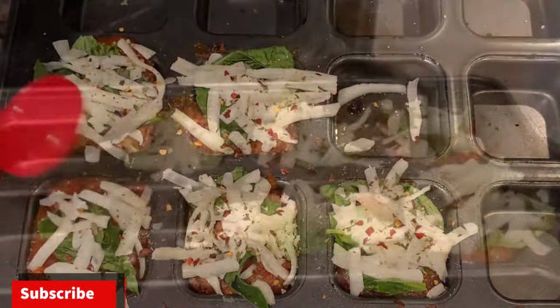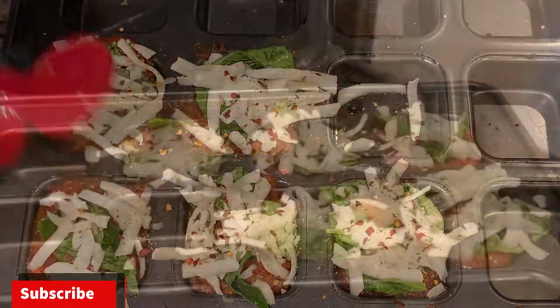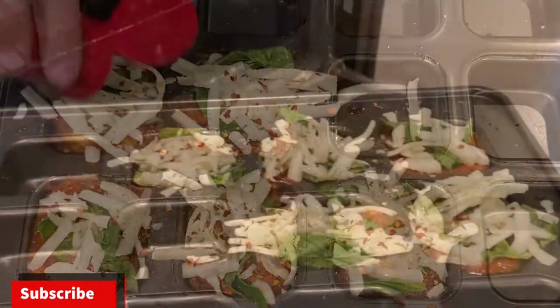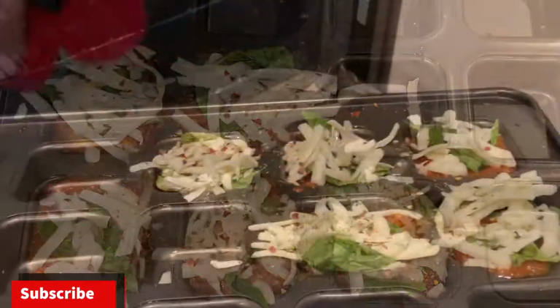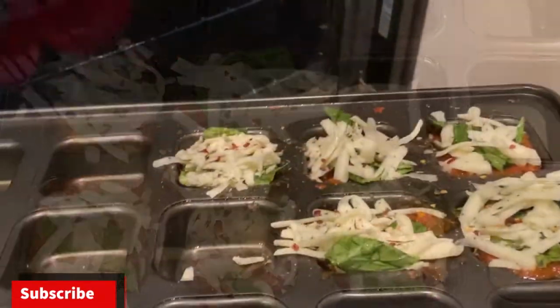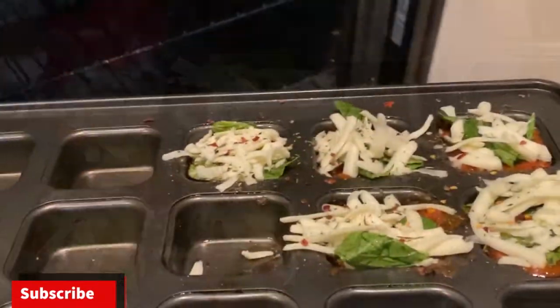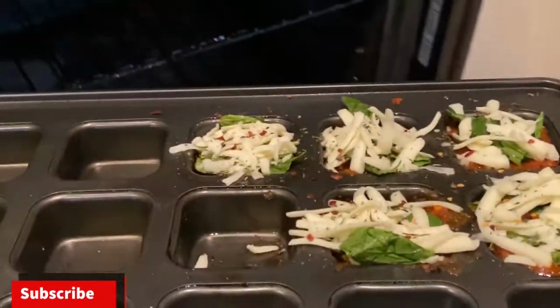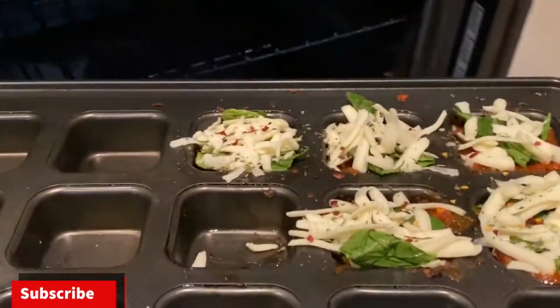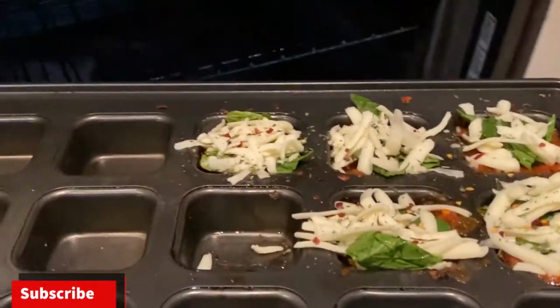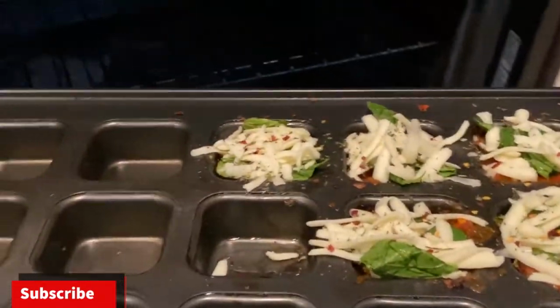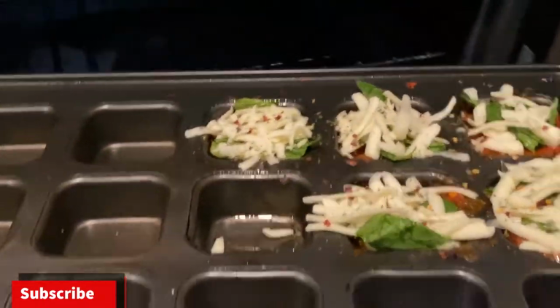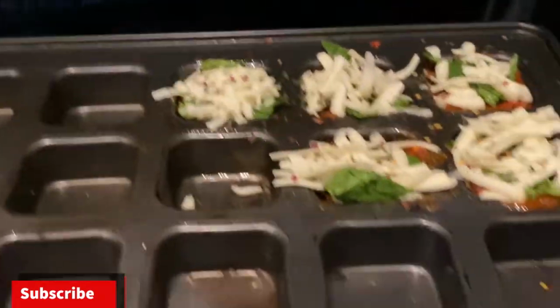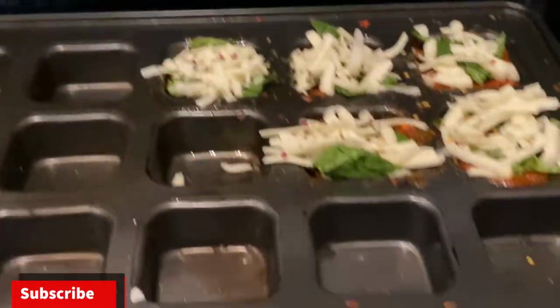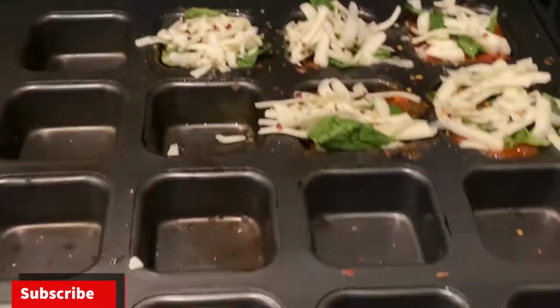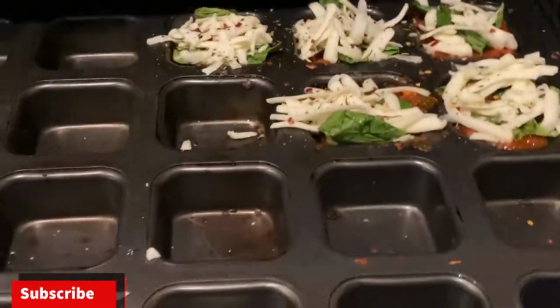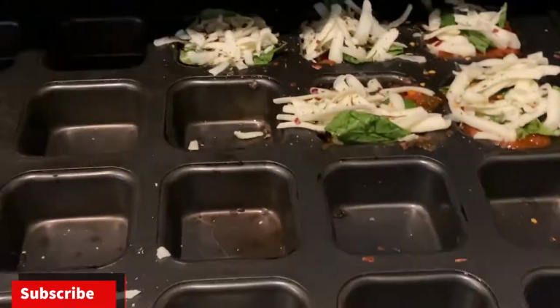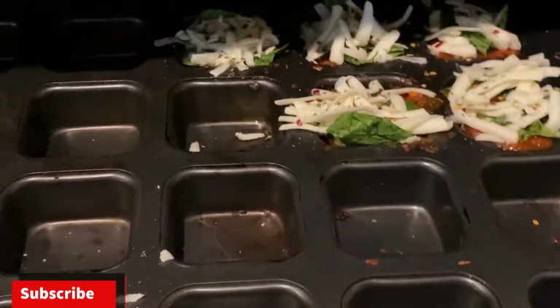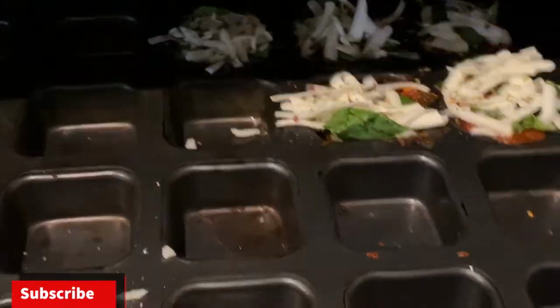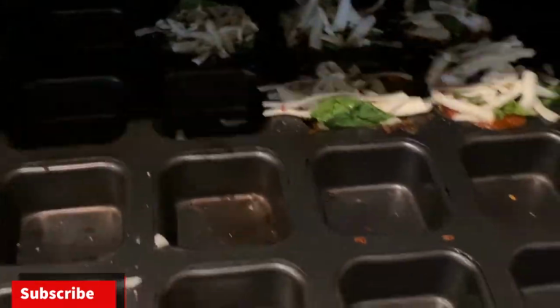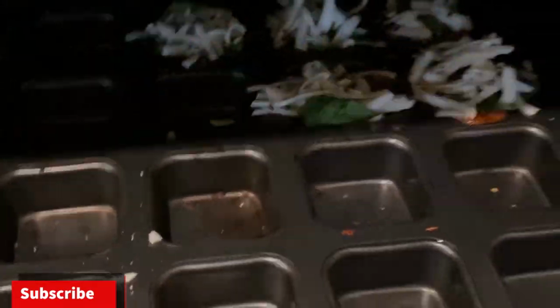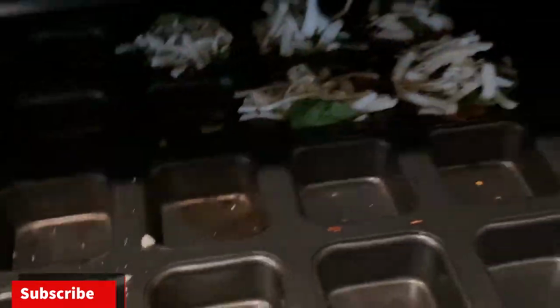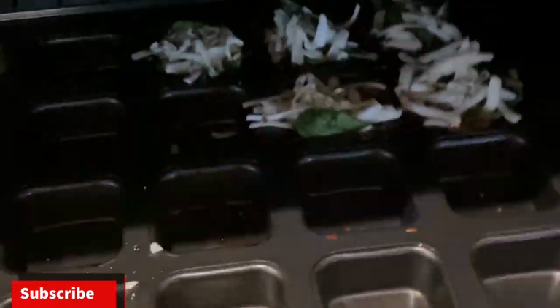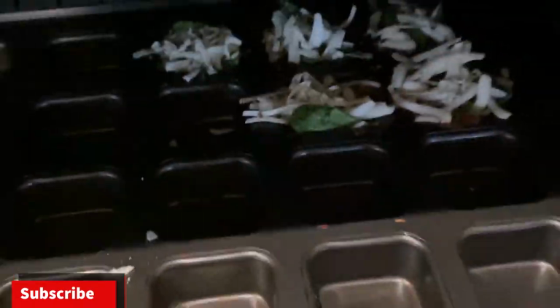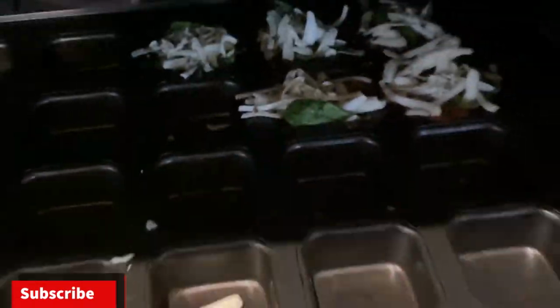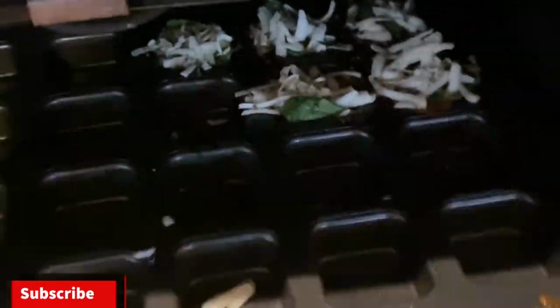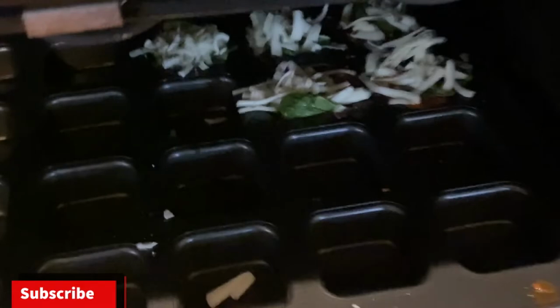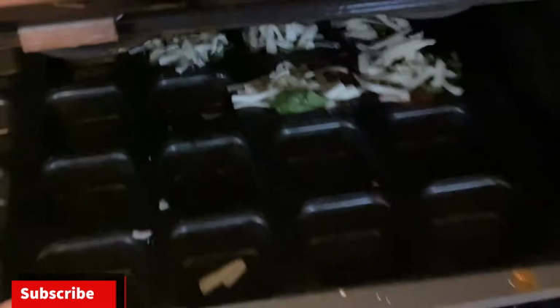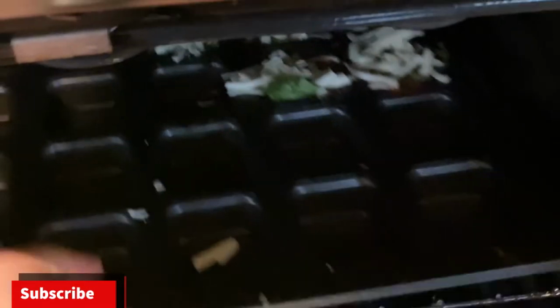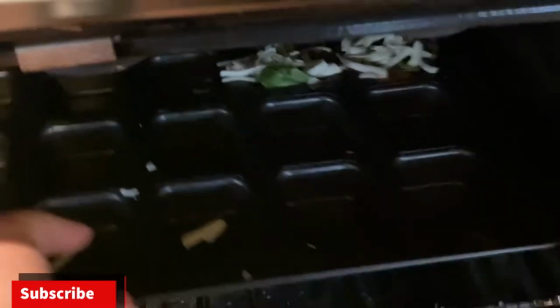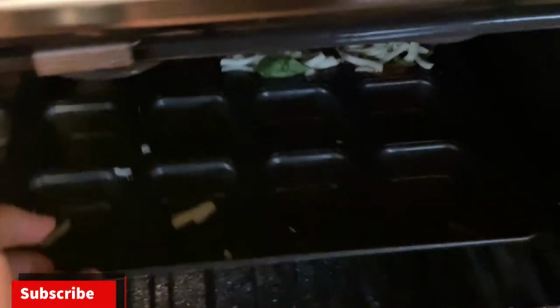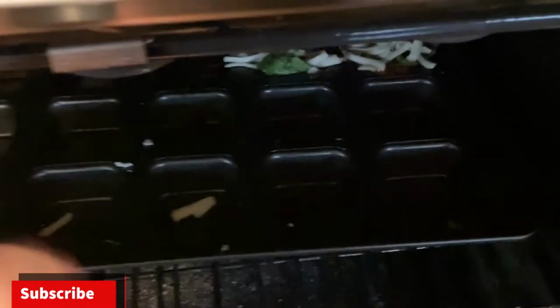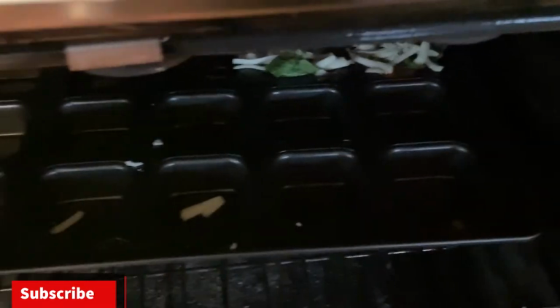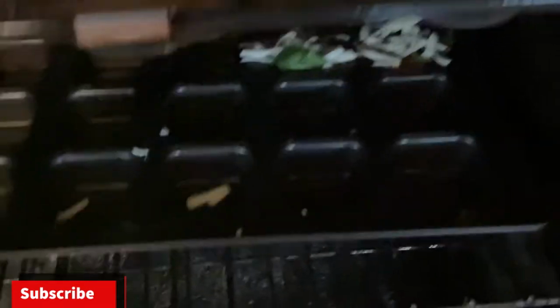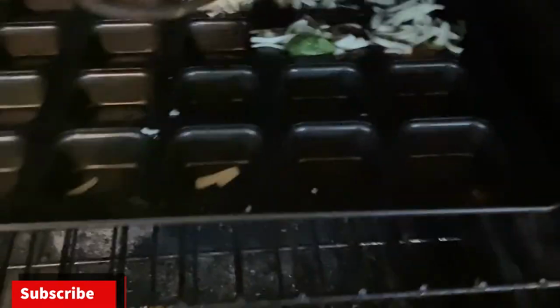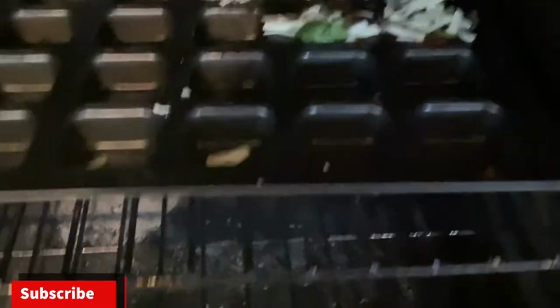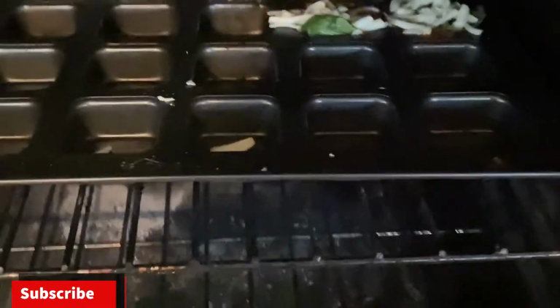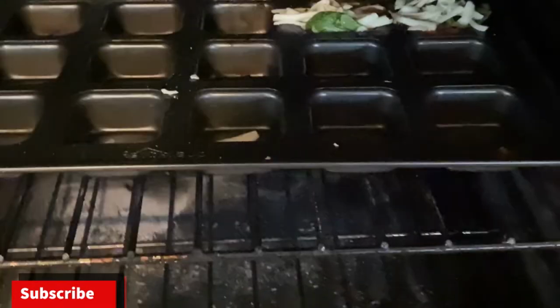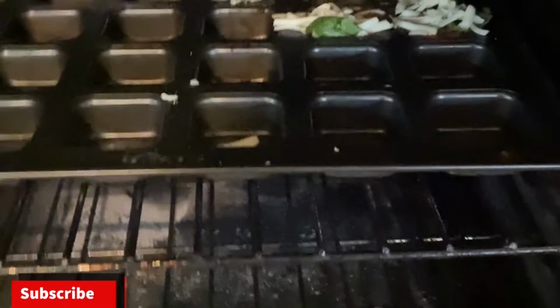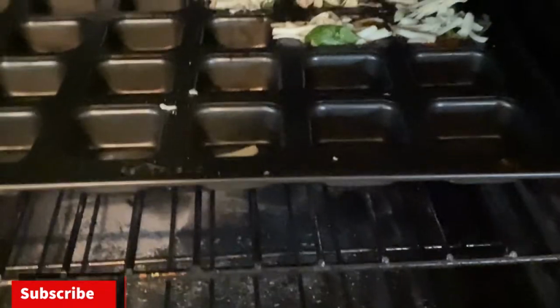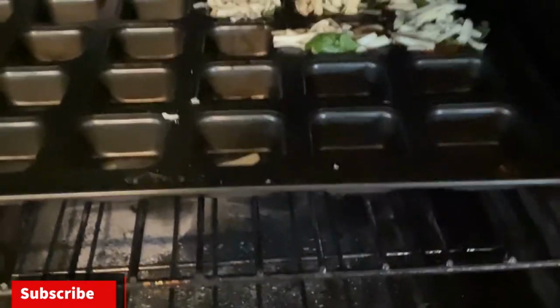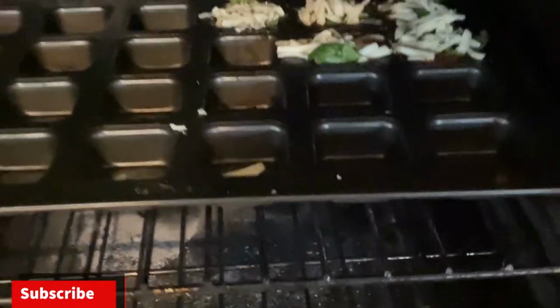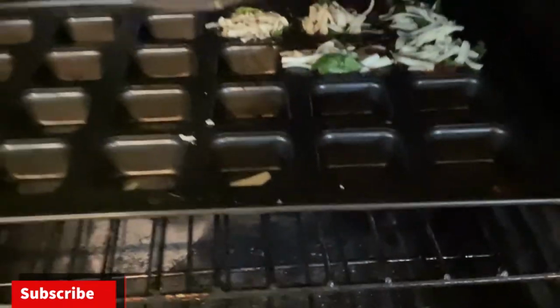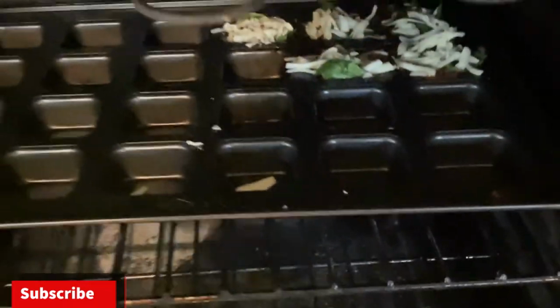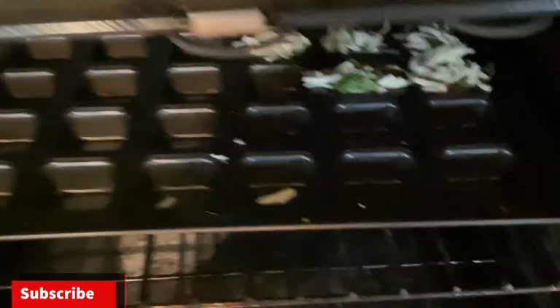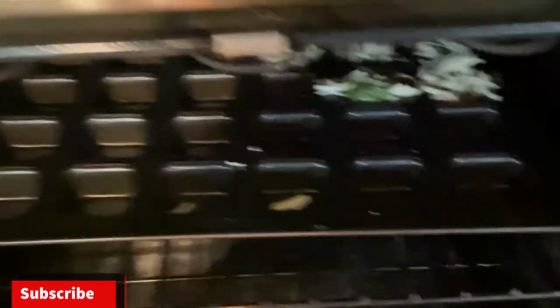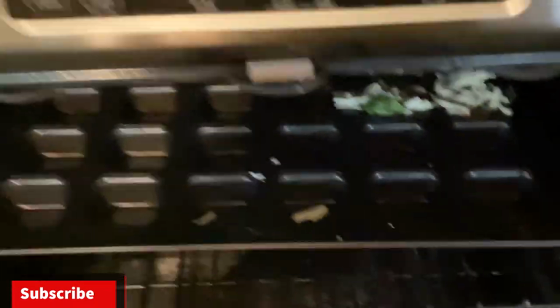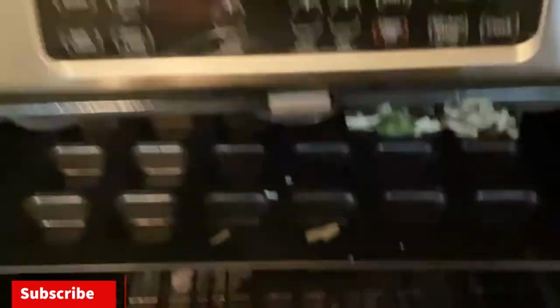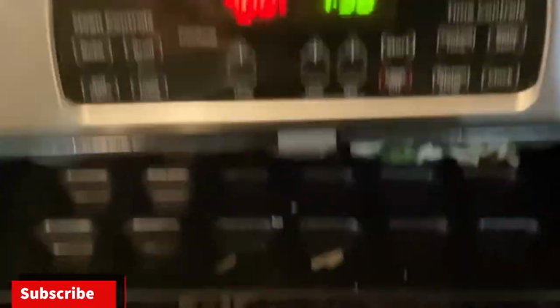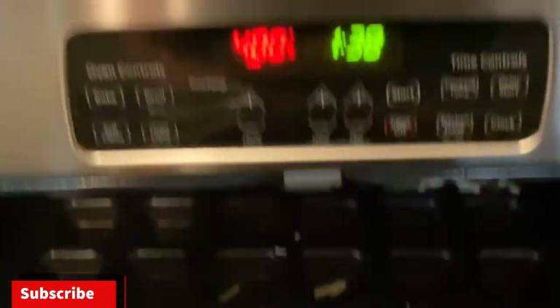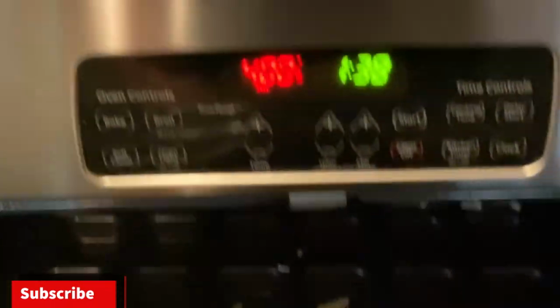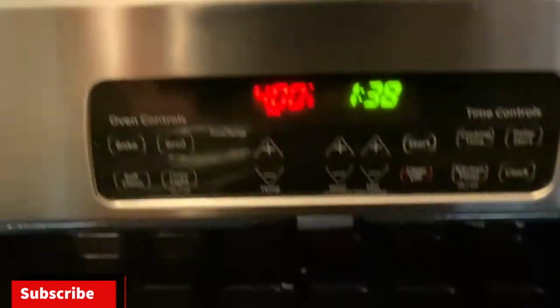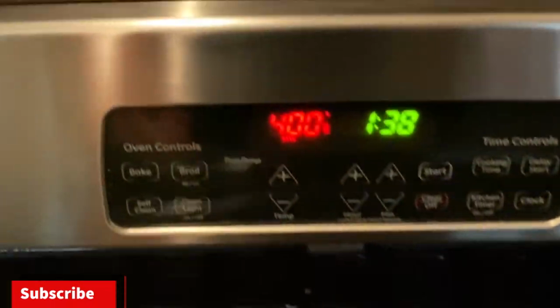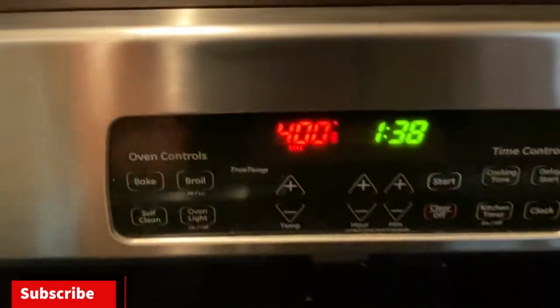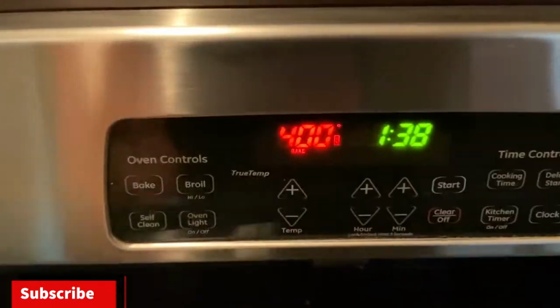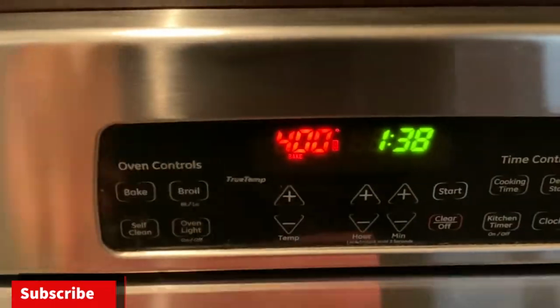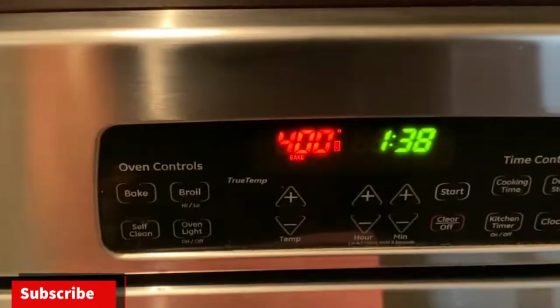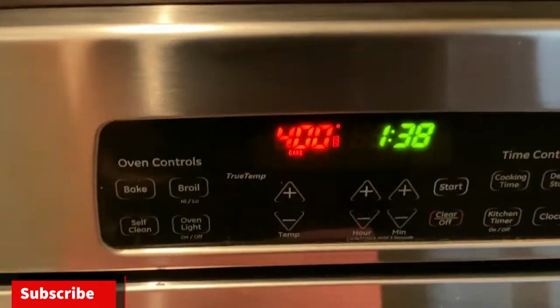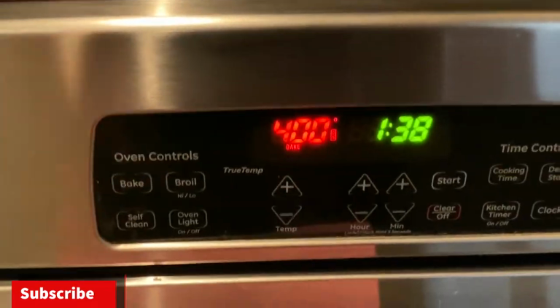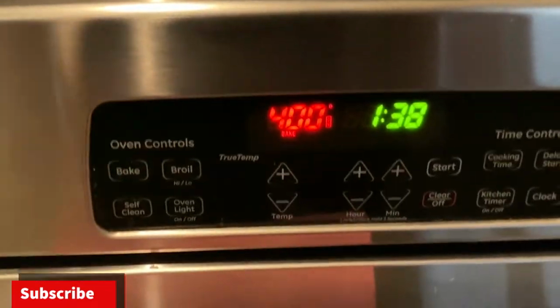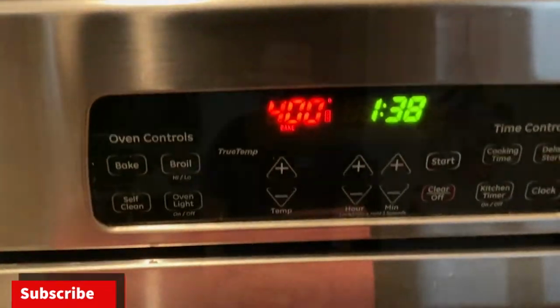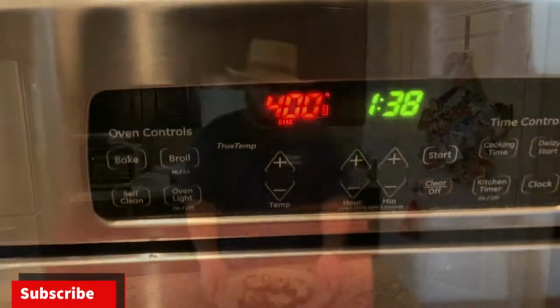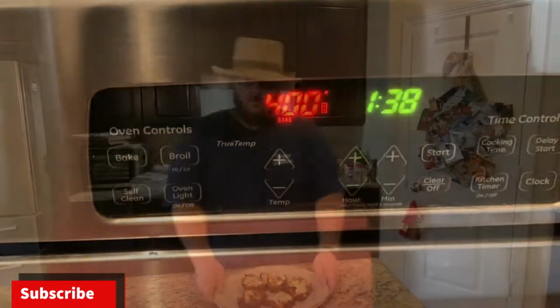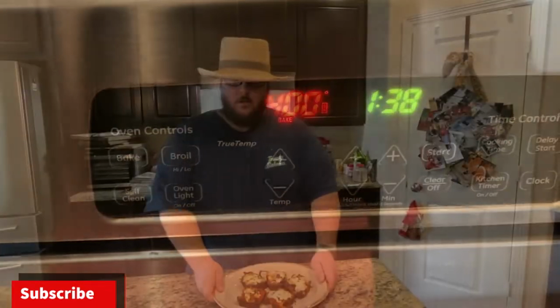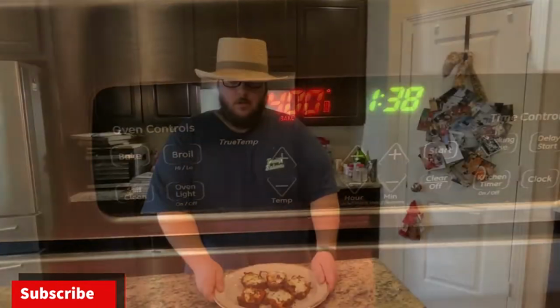Now that we've added our toppings to our cauliflower pizza, we want to set it back in the oven at 400 degrees for another 10 minutes.